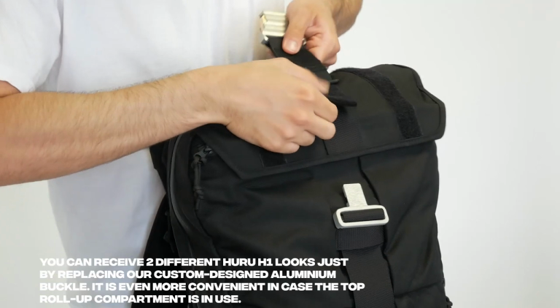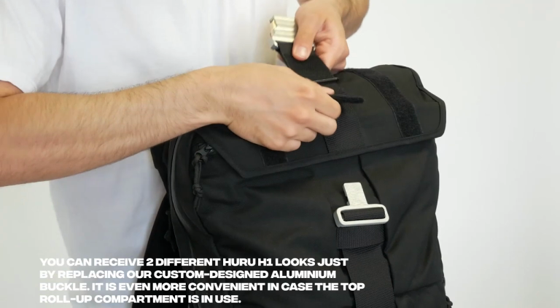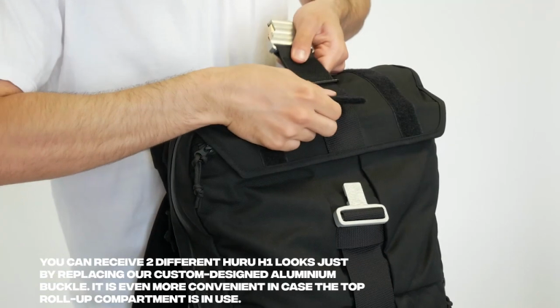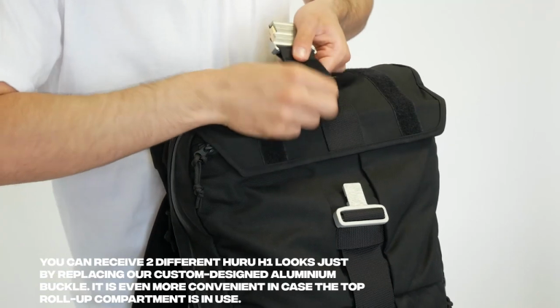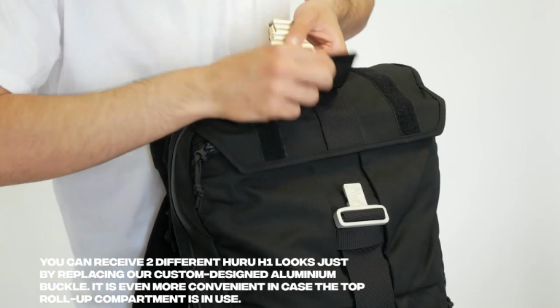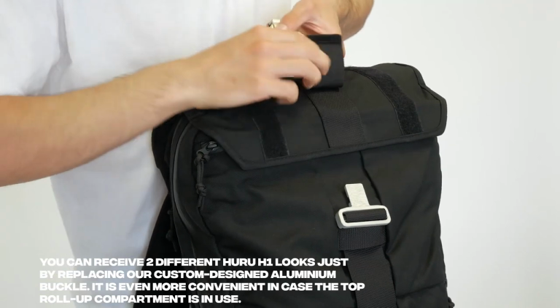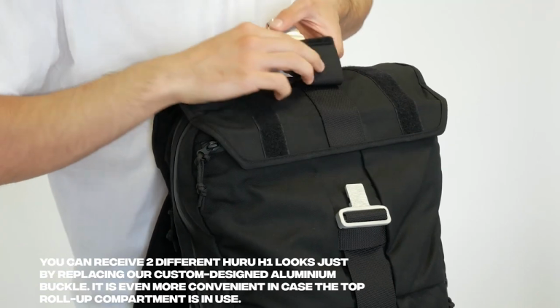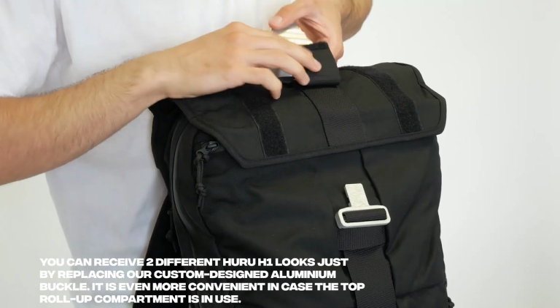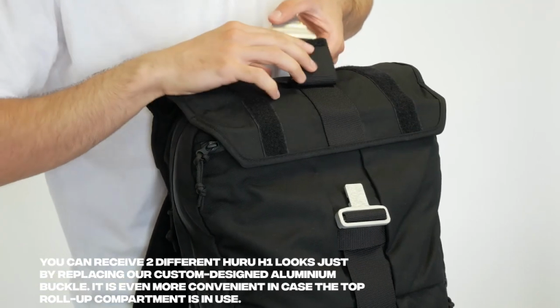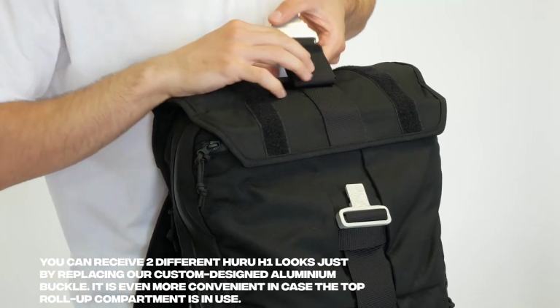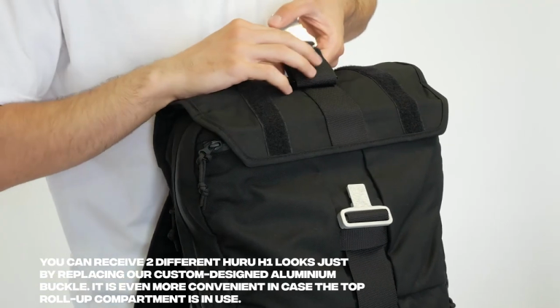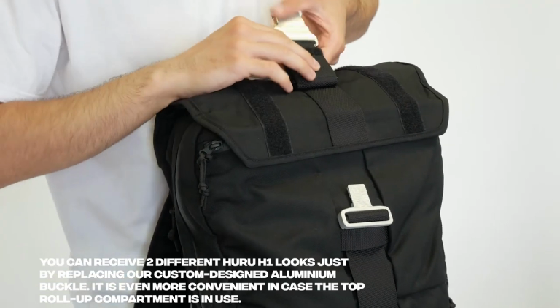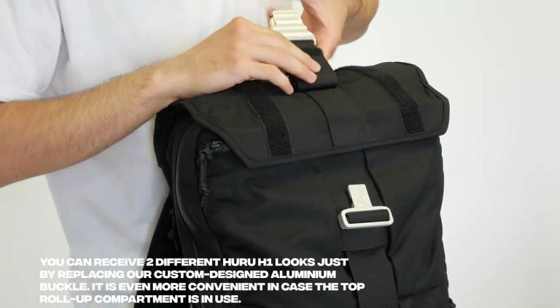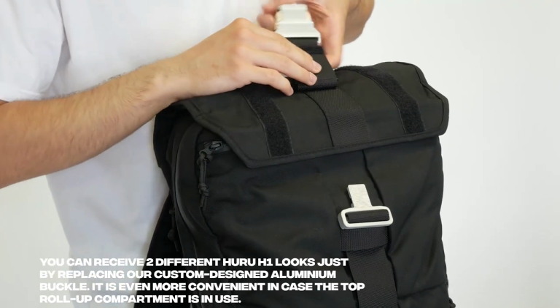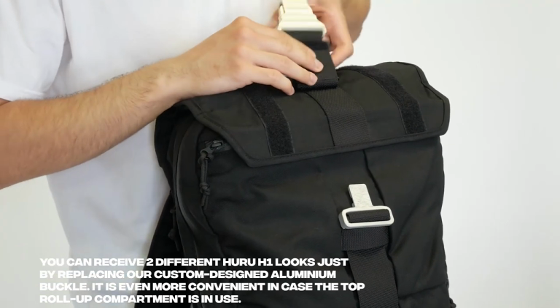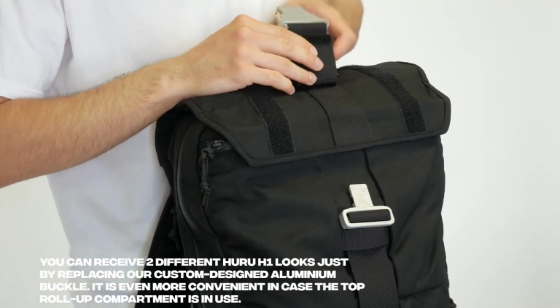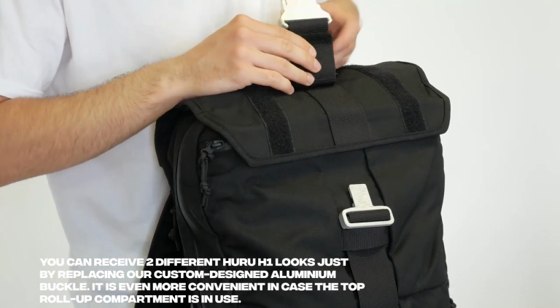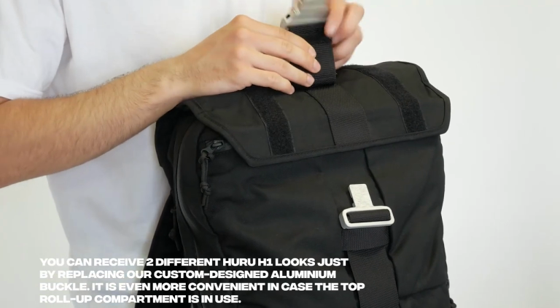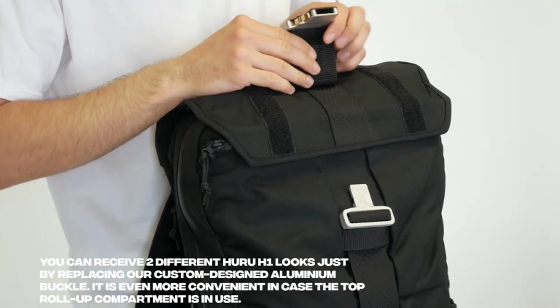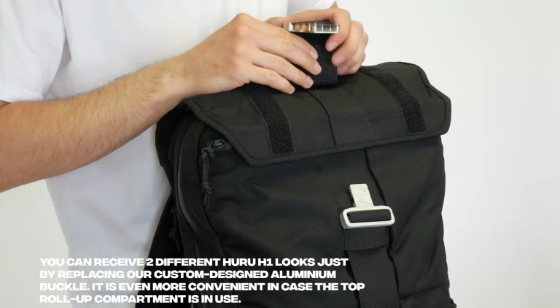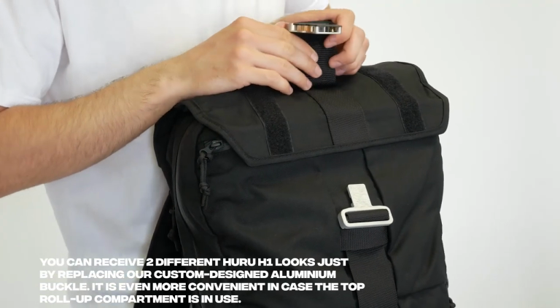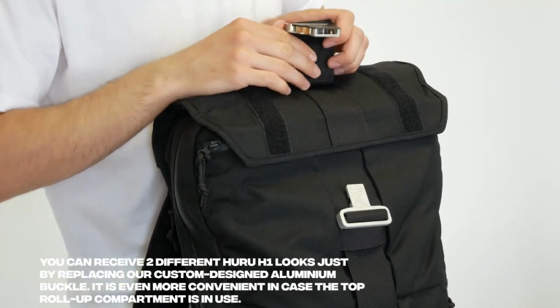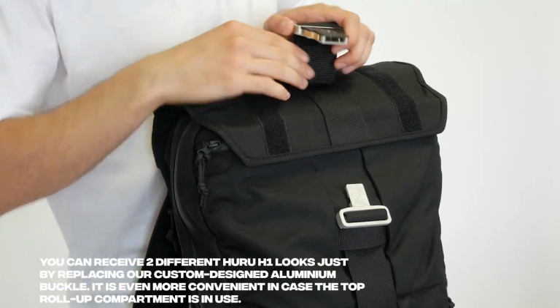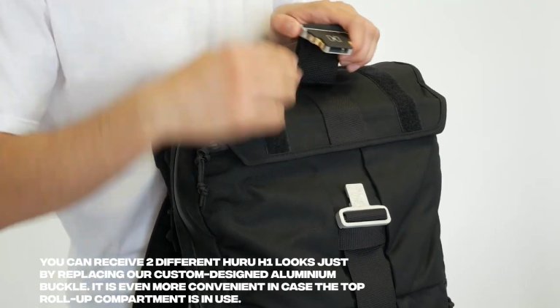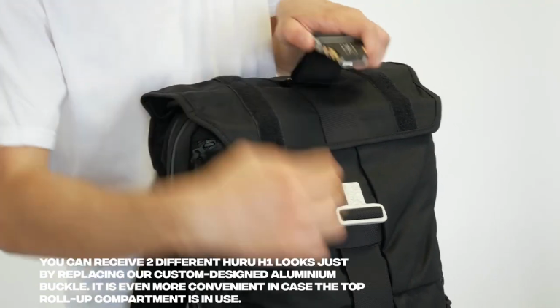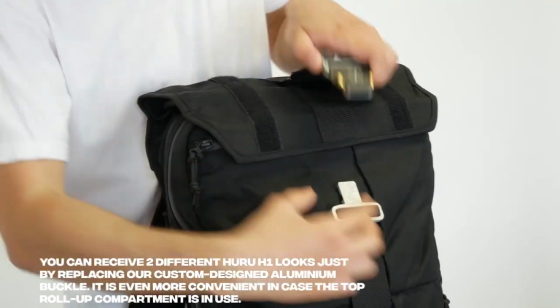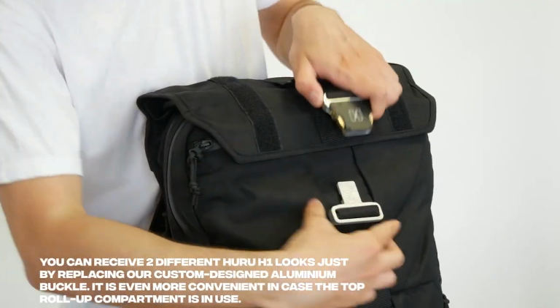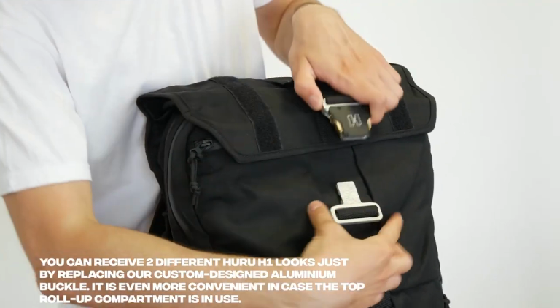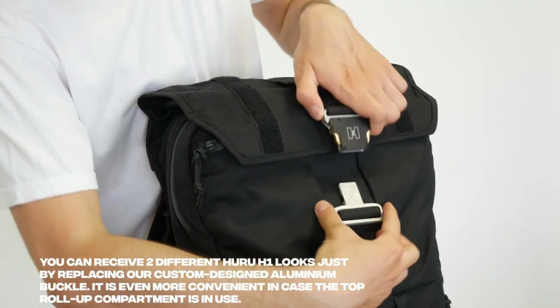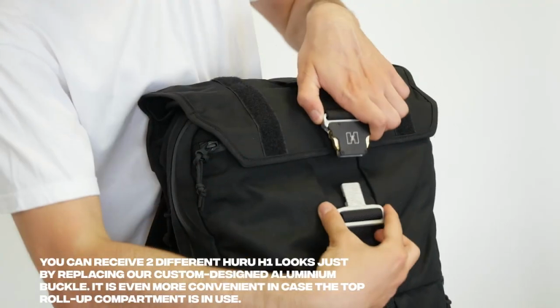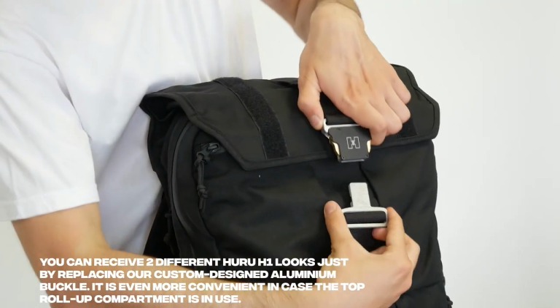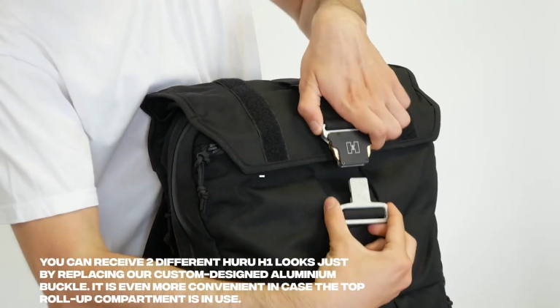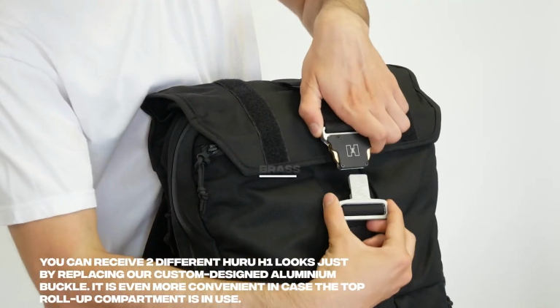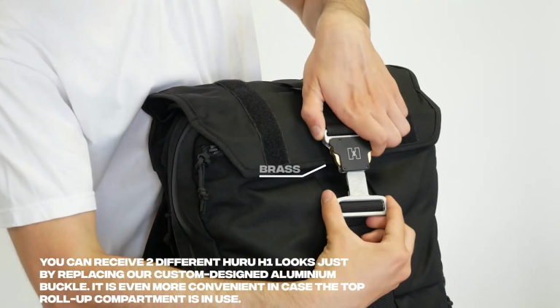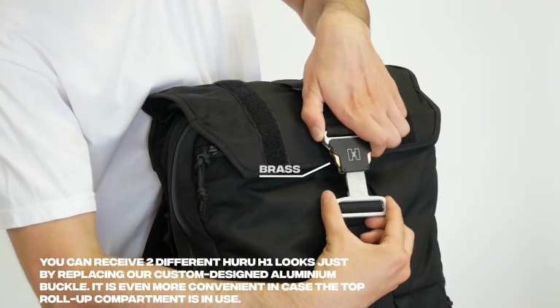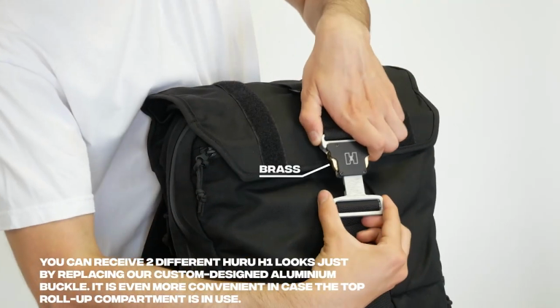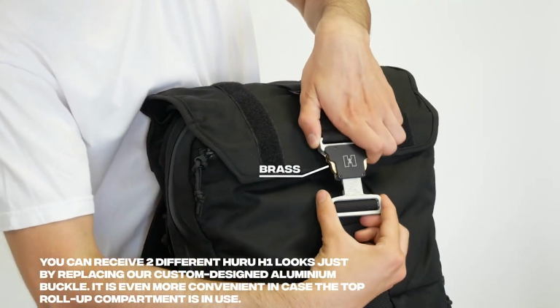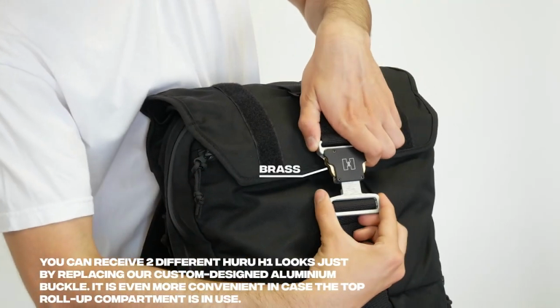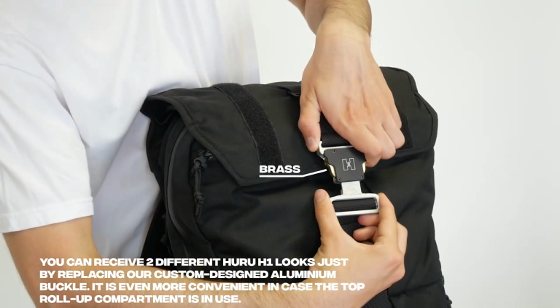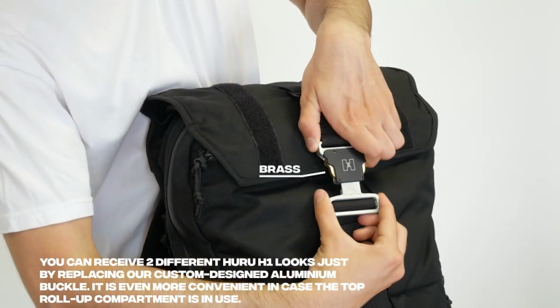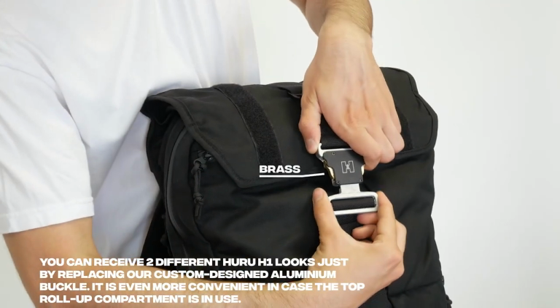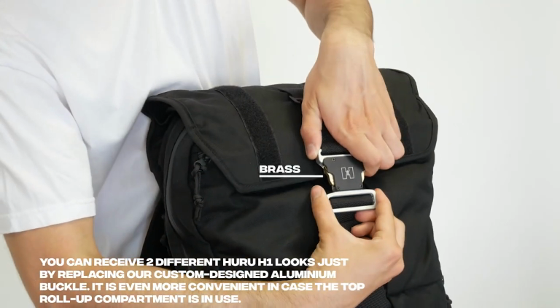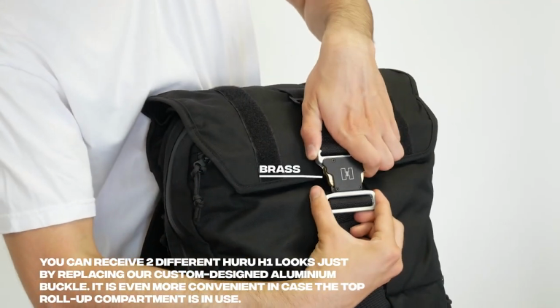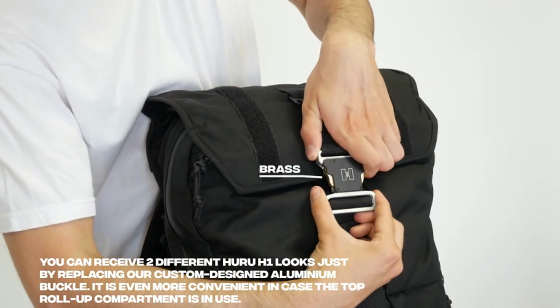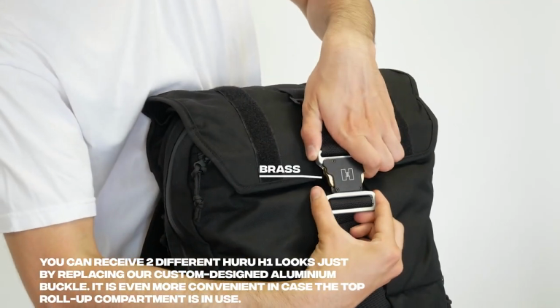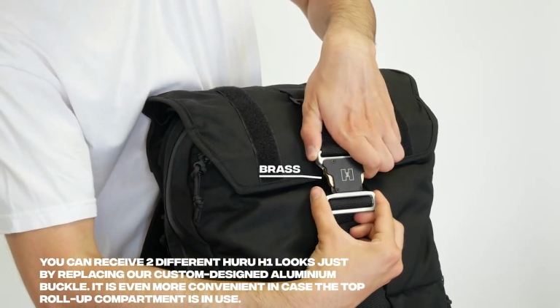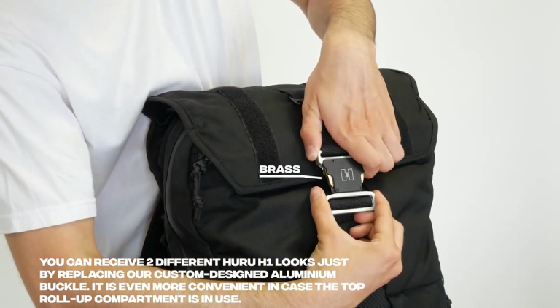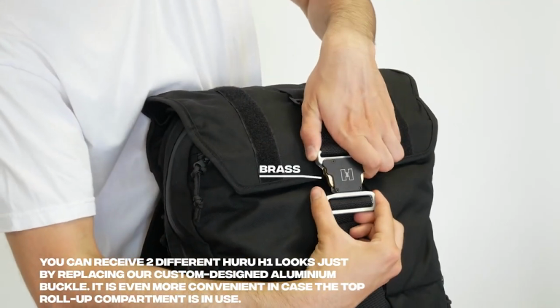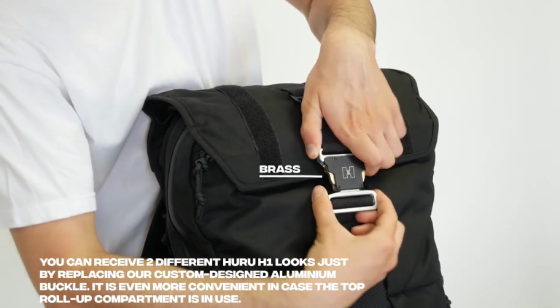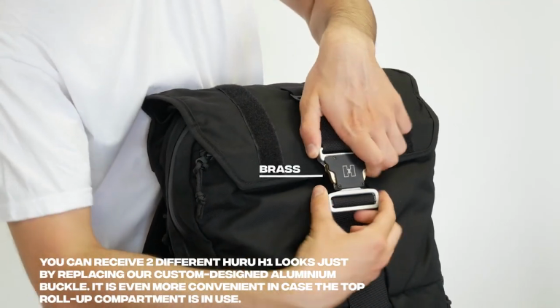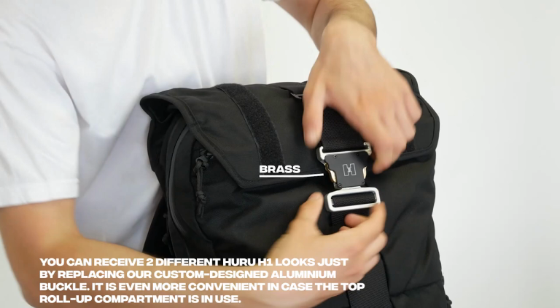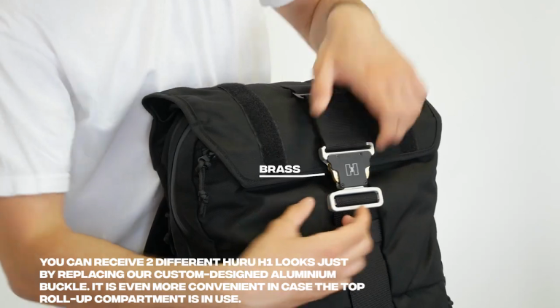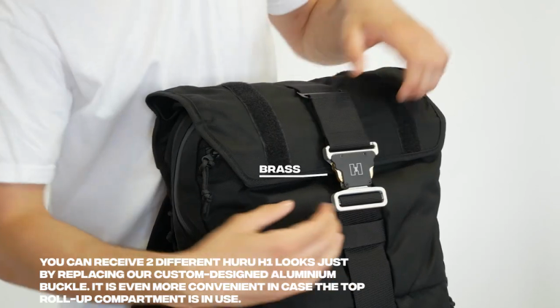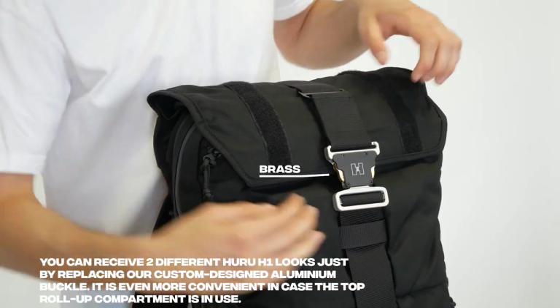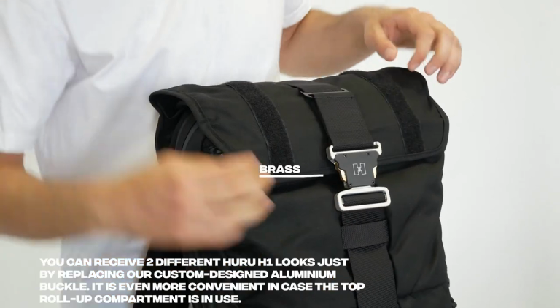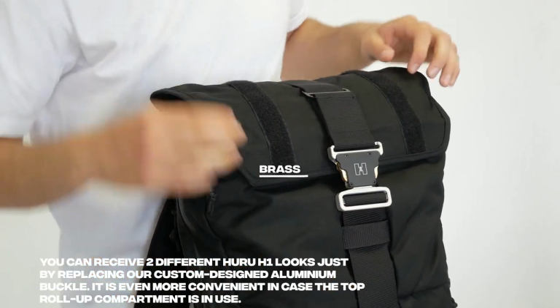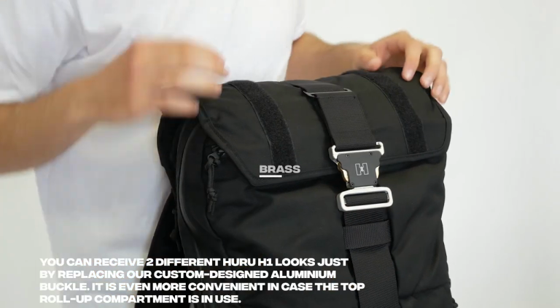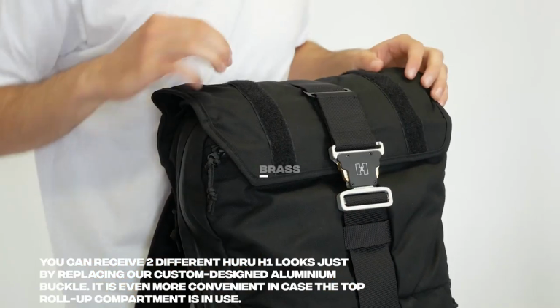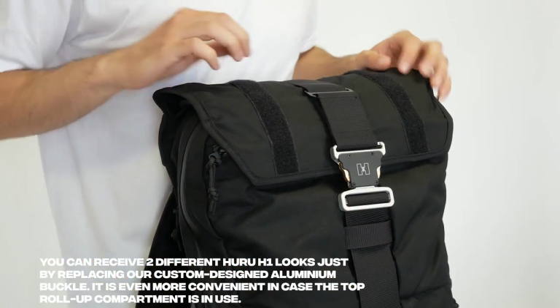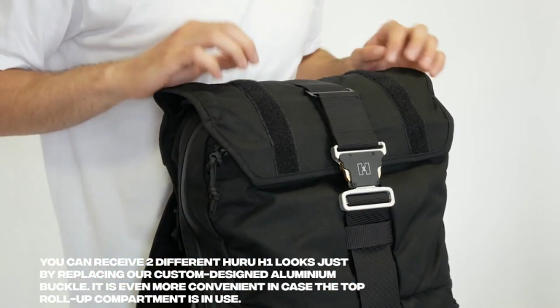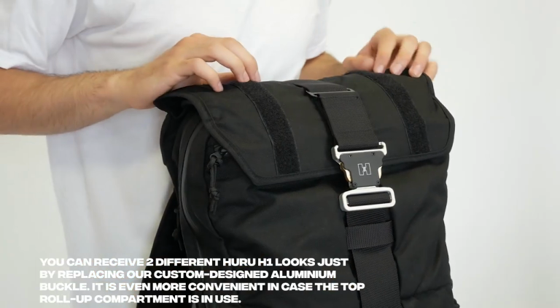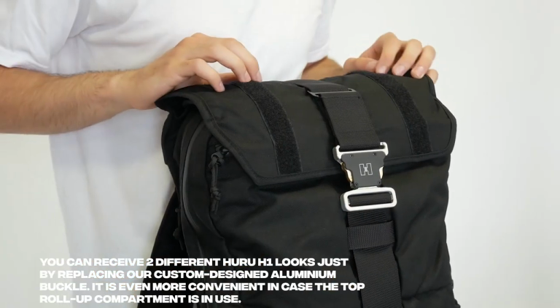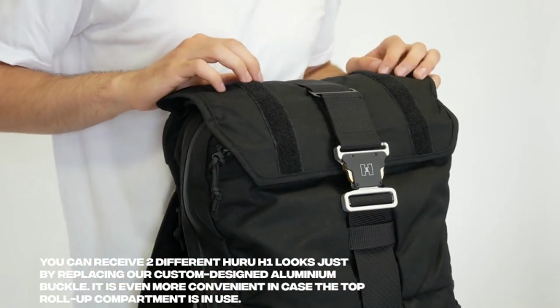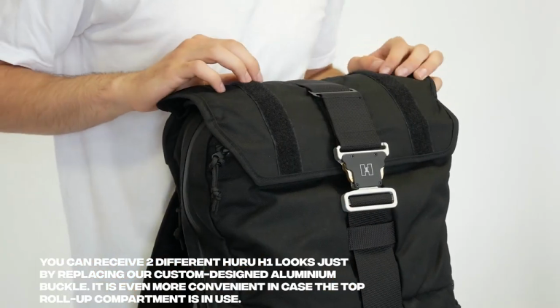Hooroo's buckle is custom designed, made from anodized aluminum and brass, with aesthetics, functionality and you in mind.